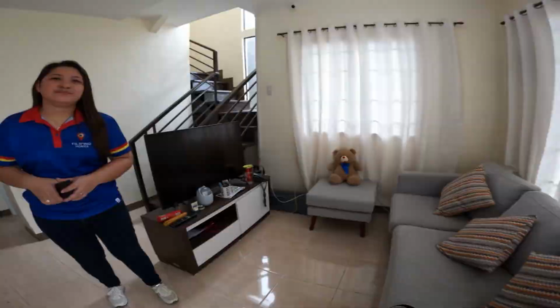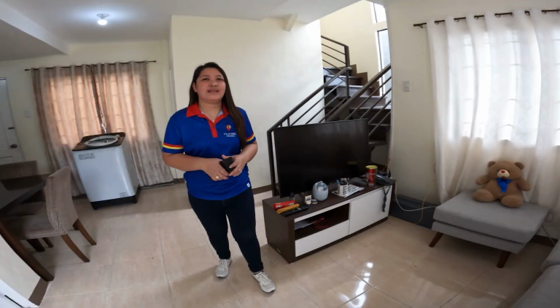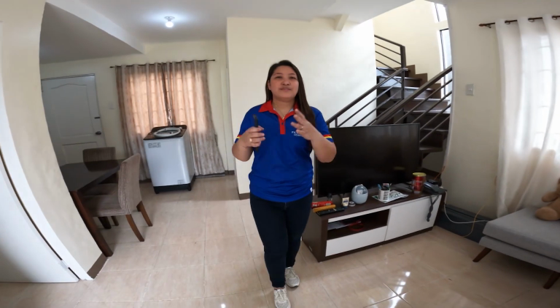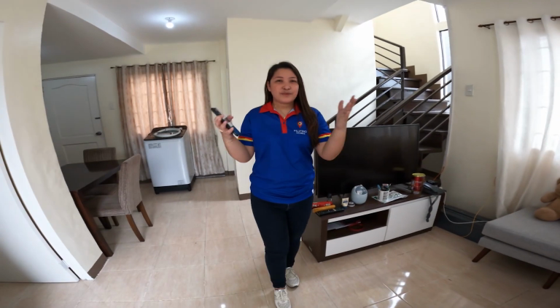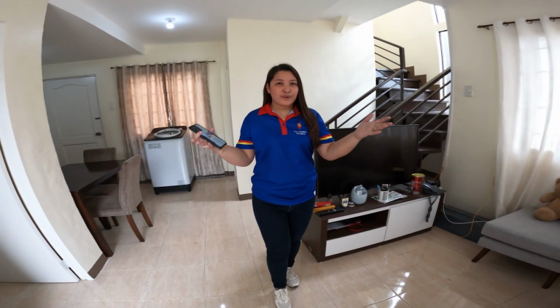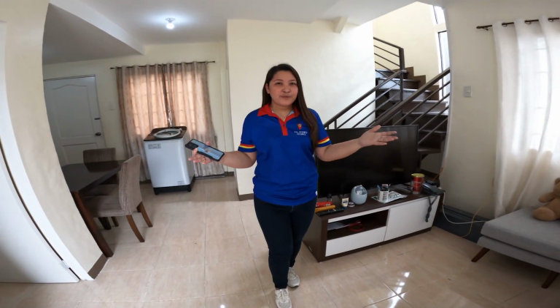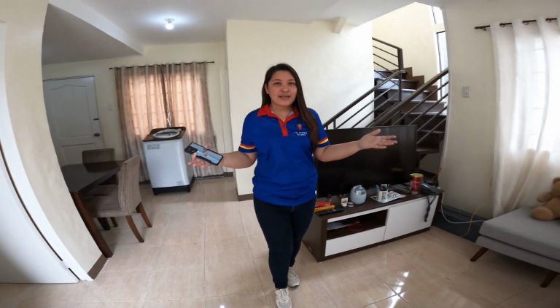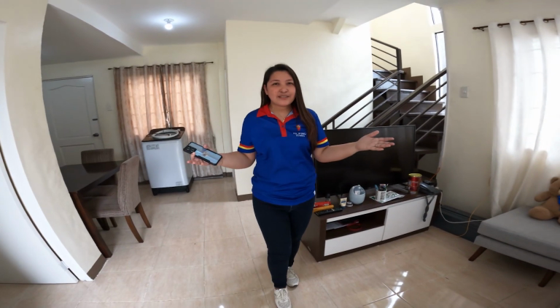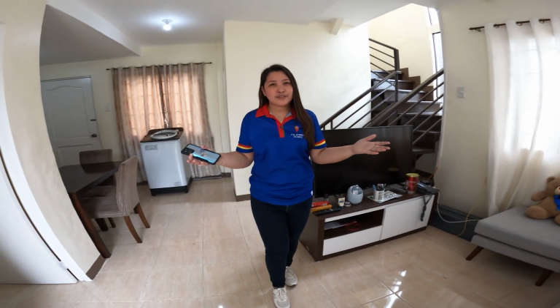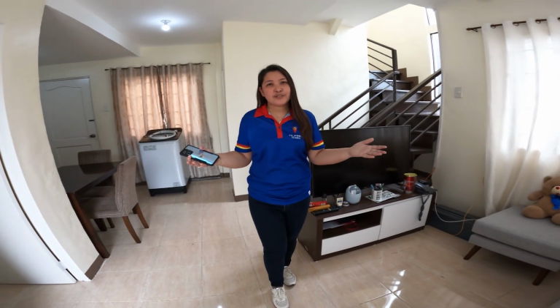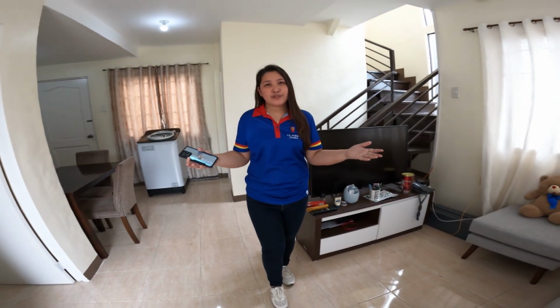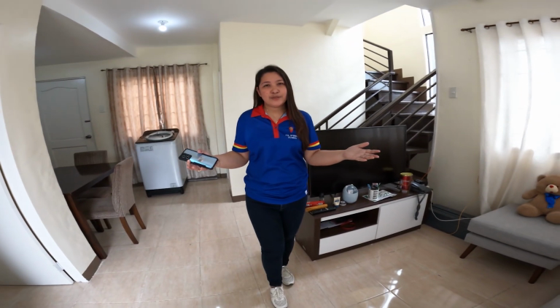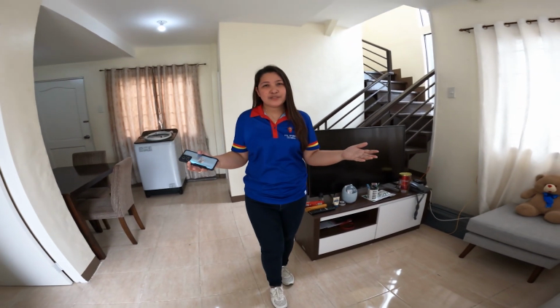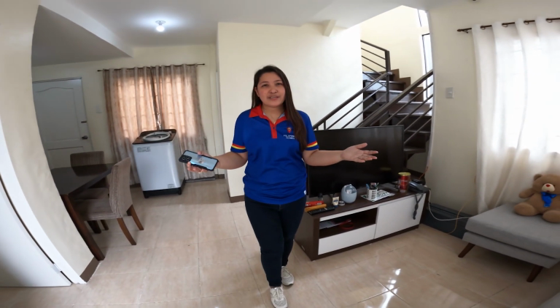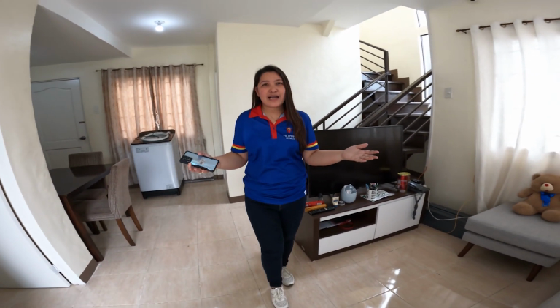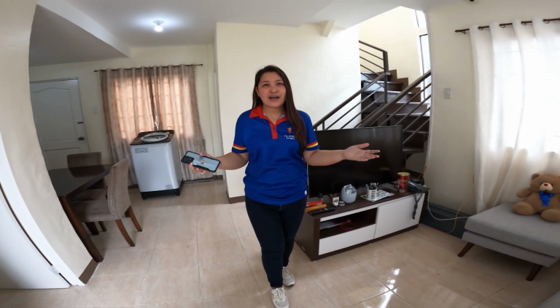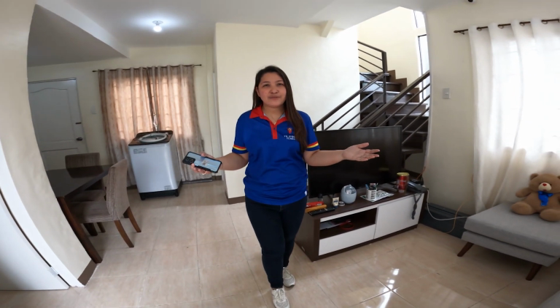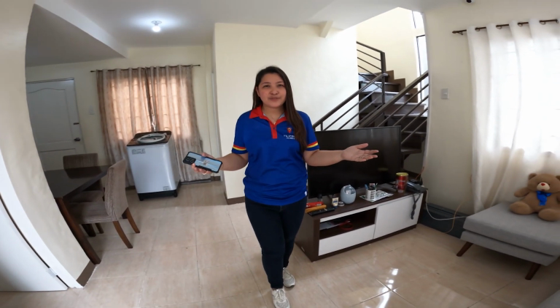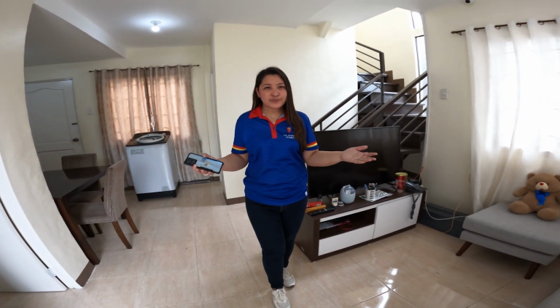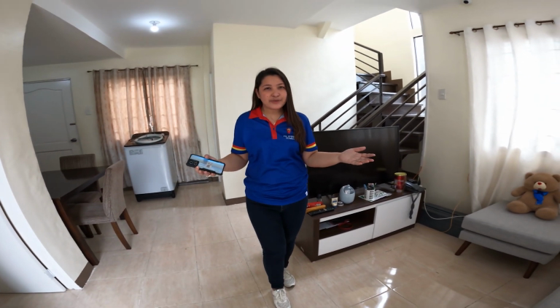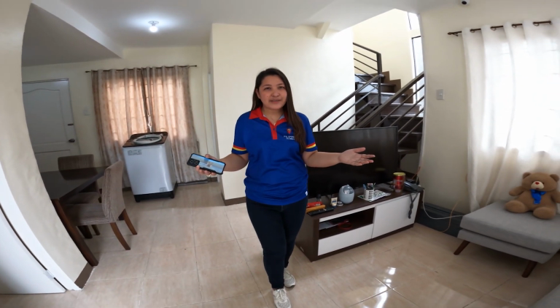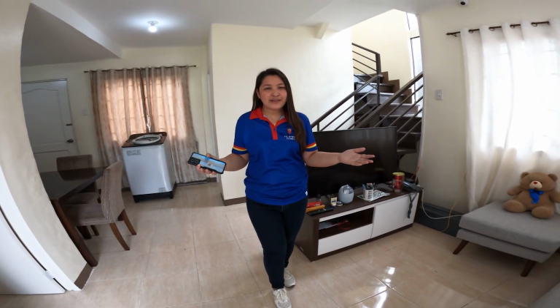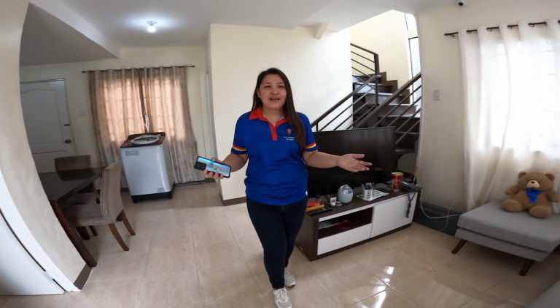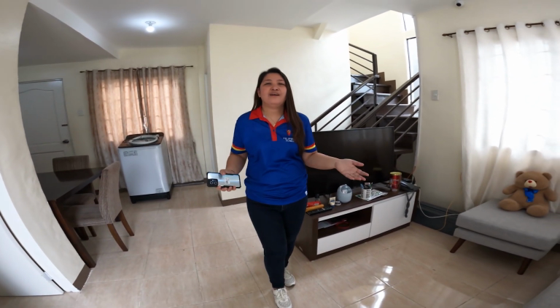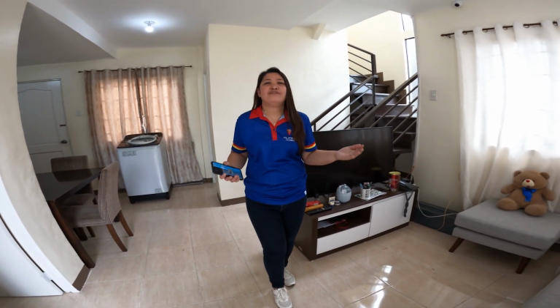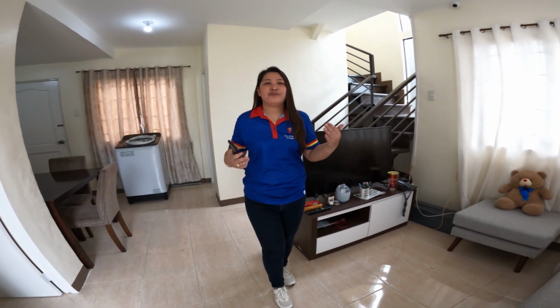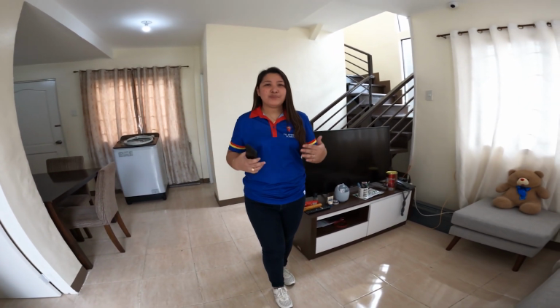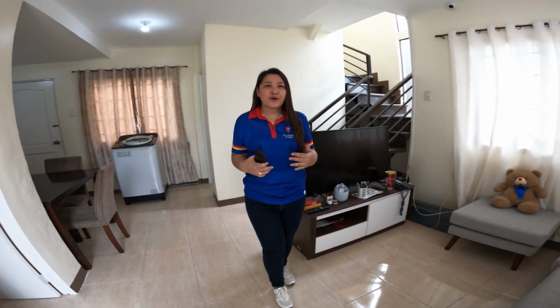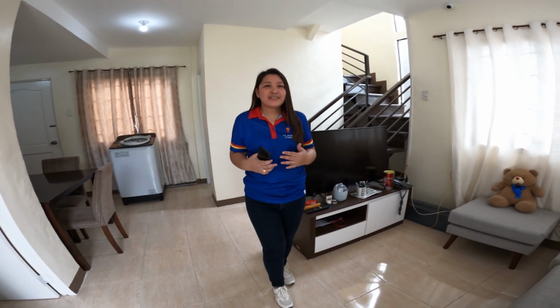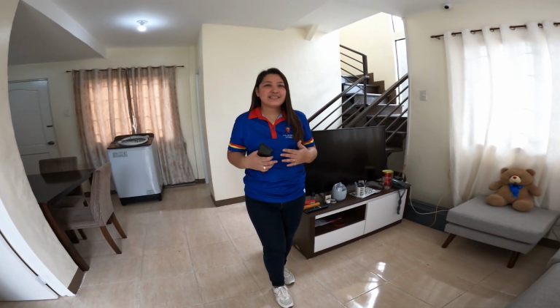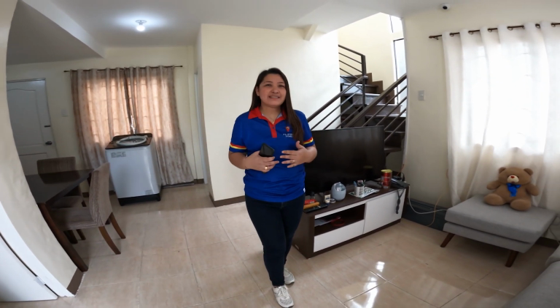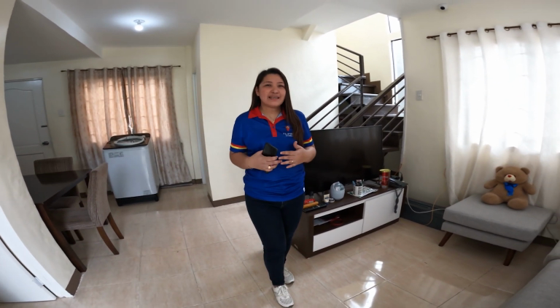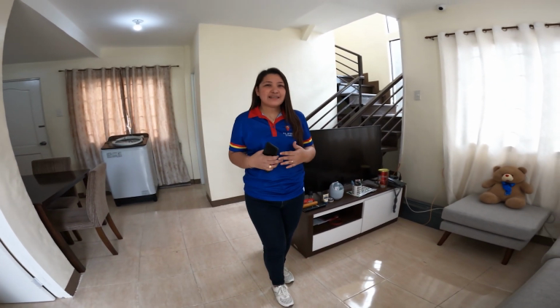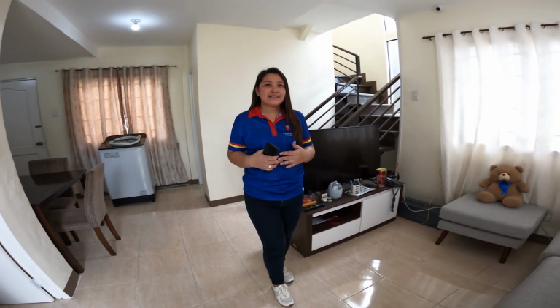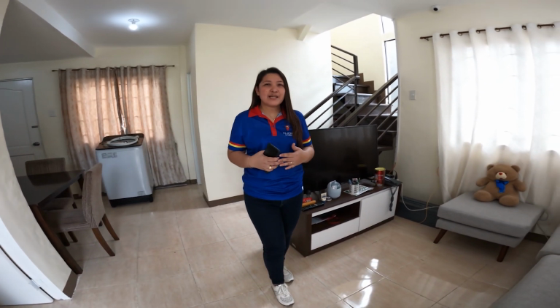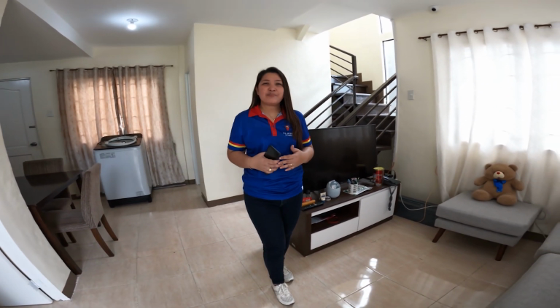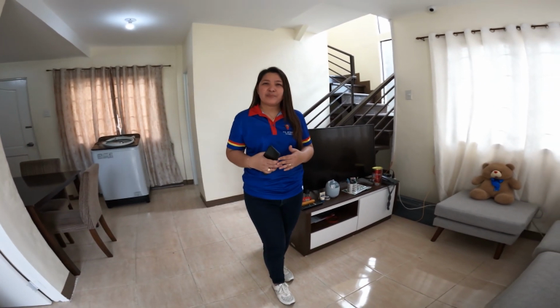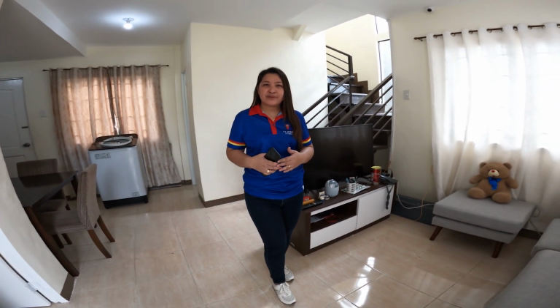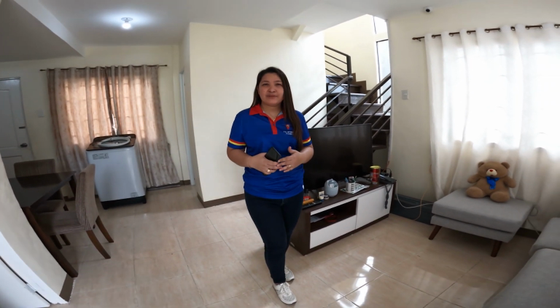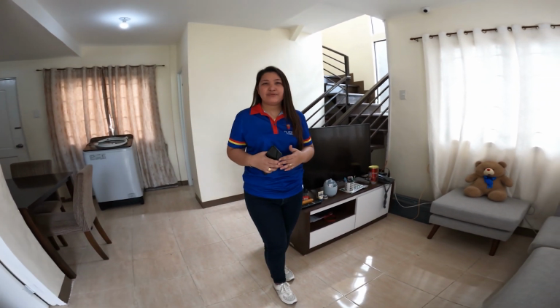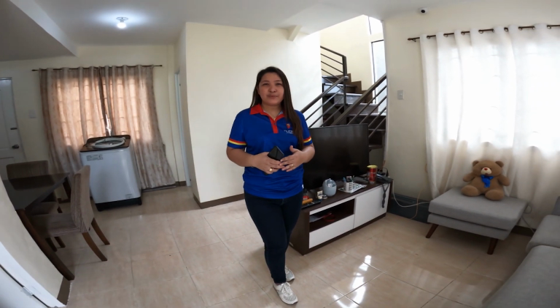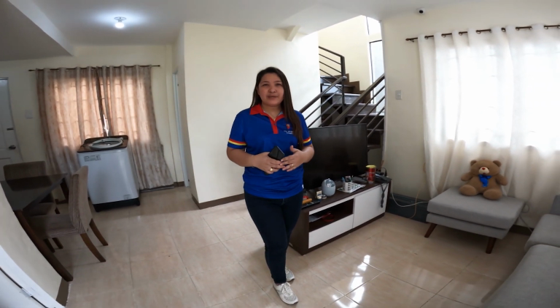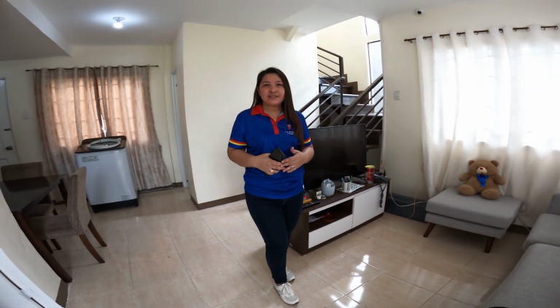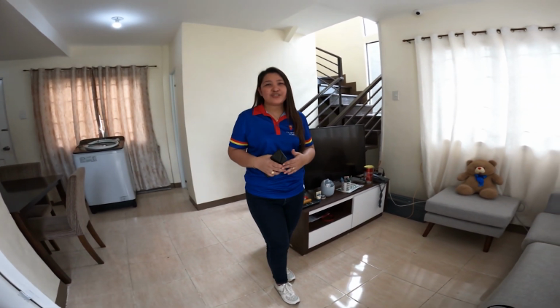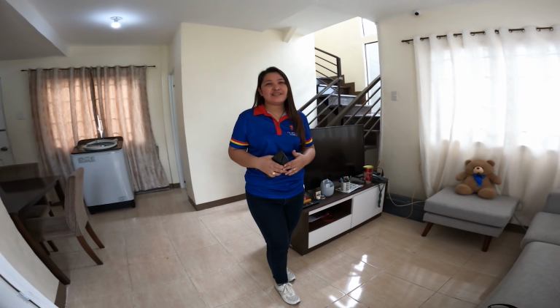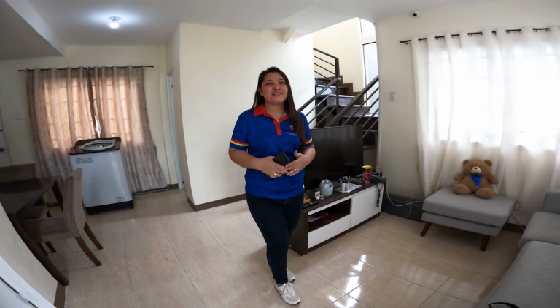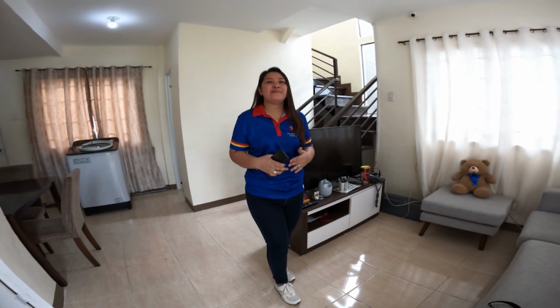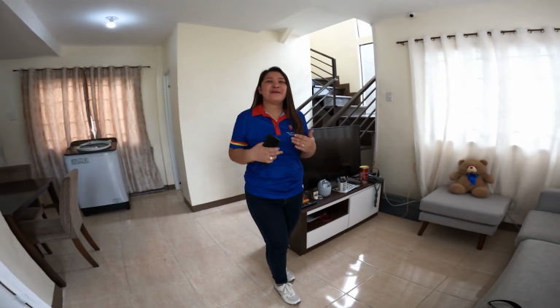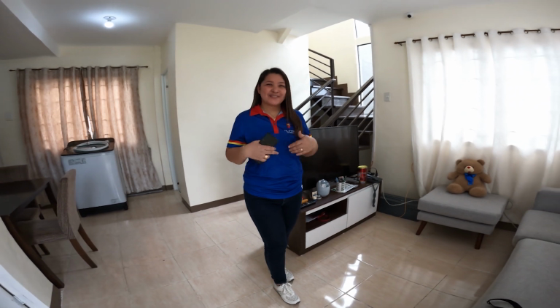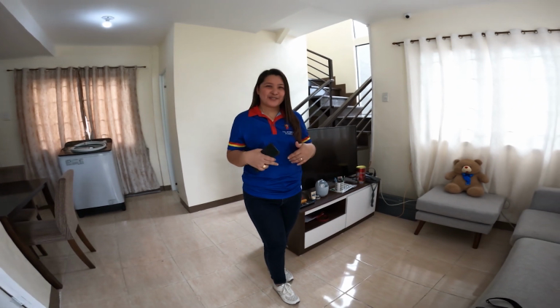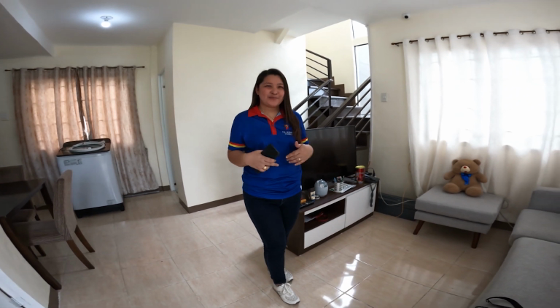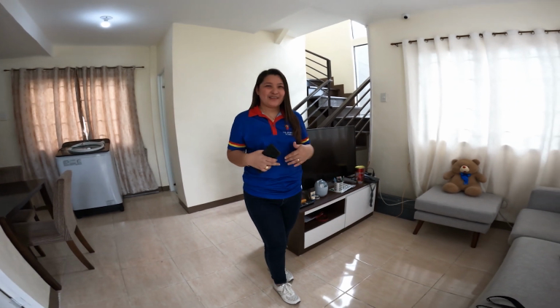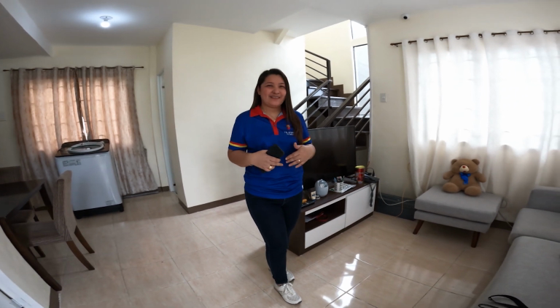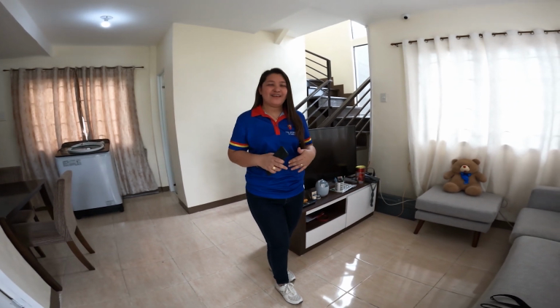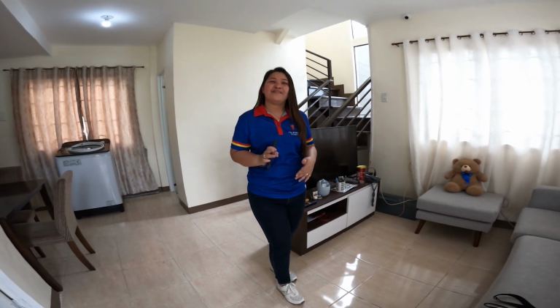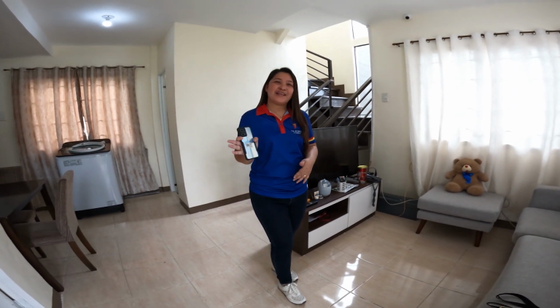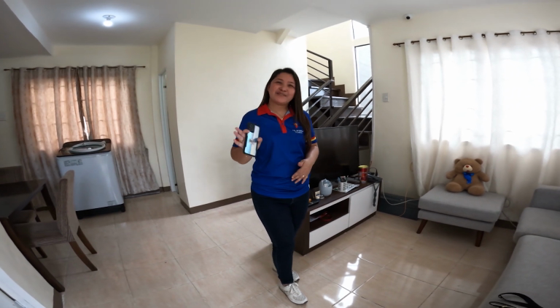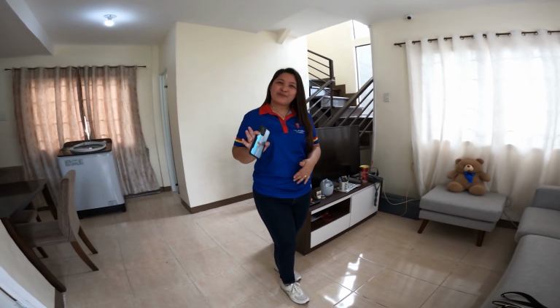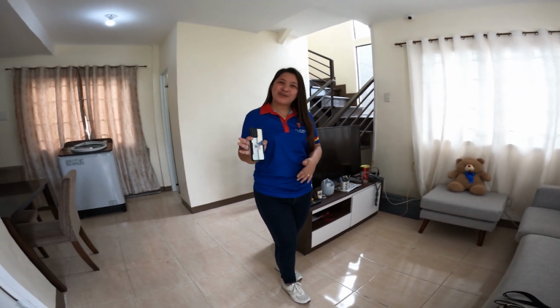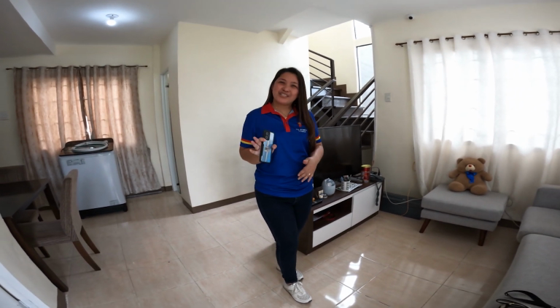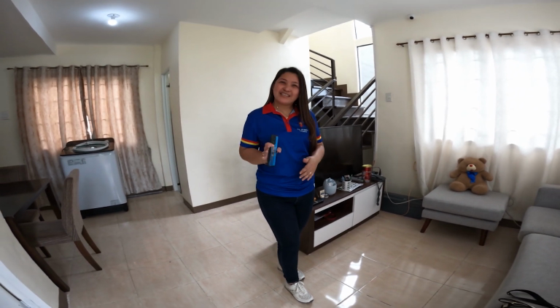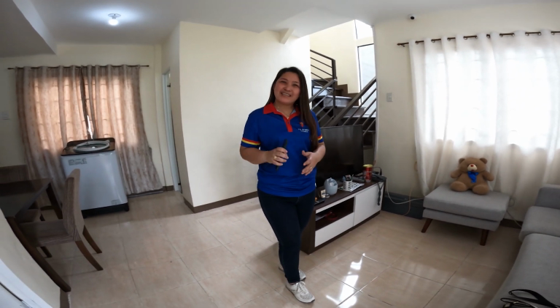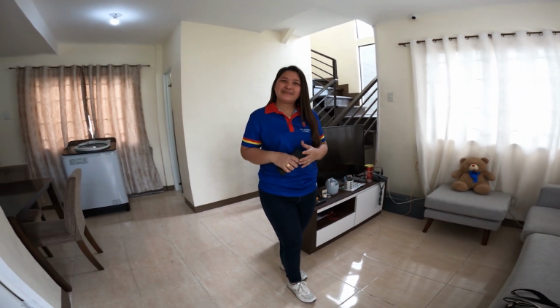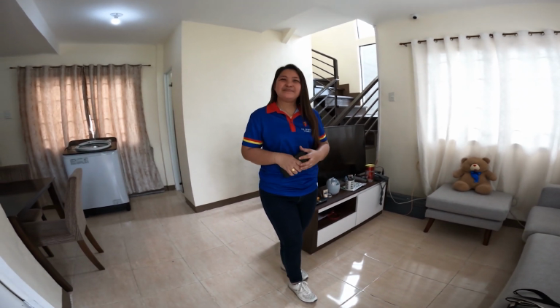So, that concludes our house tour. For more details and property viewing, just message us. Thanks for watching!